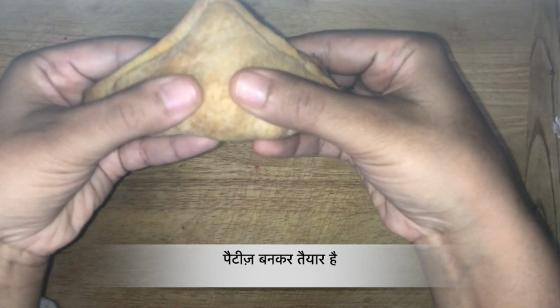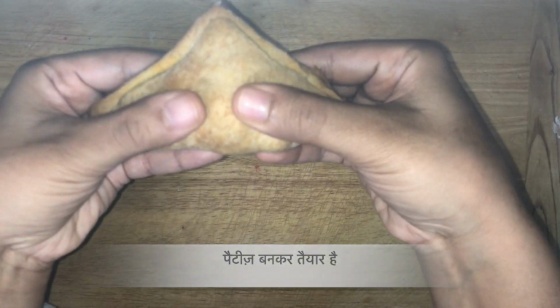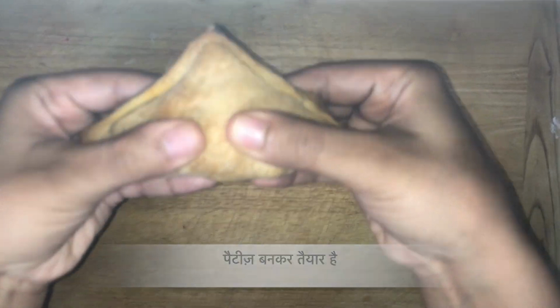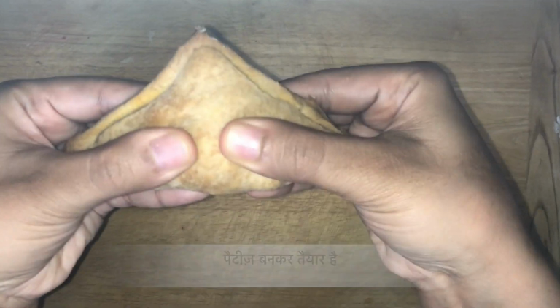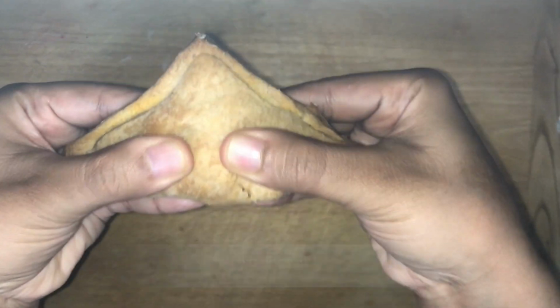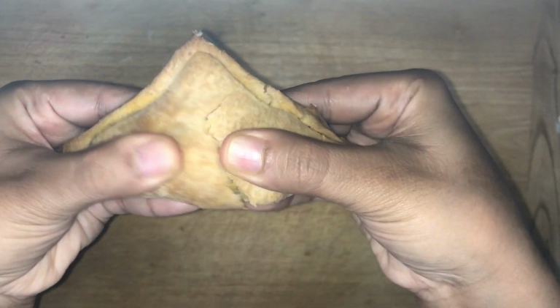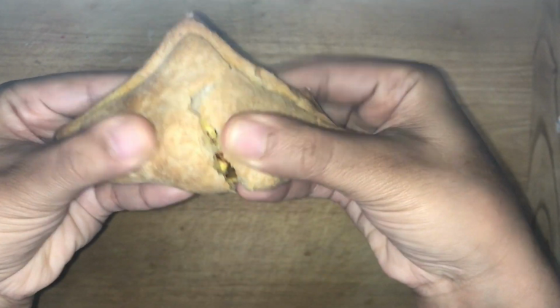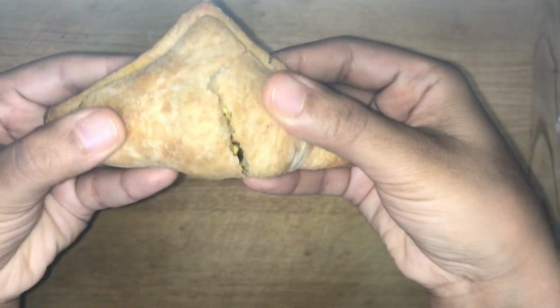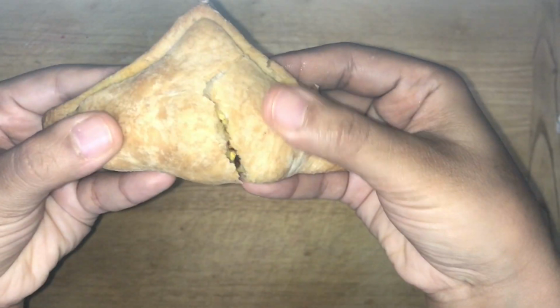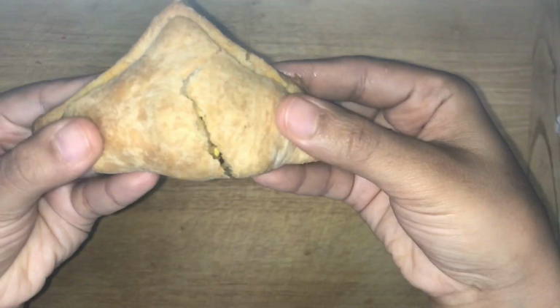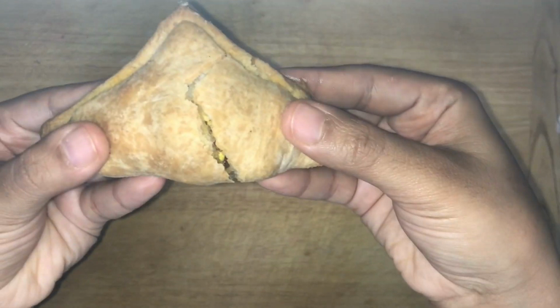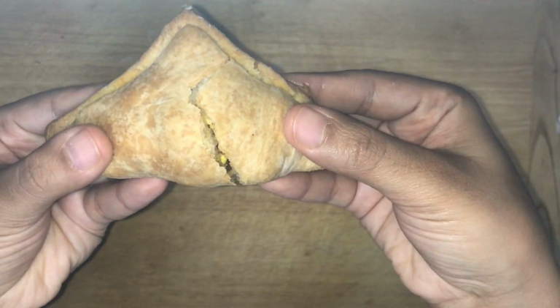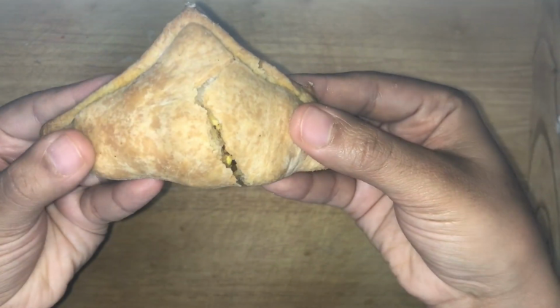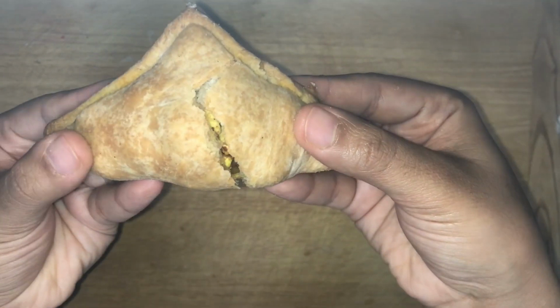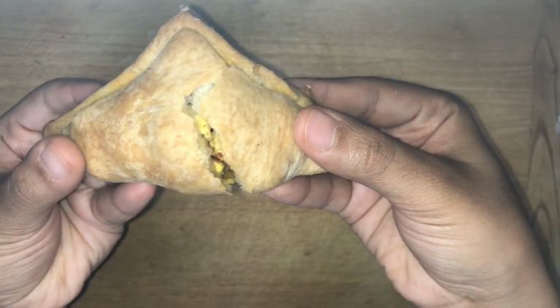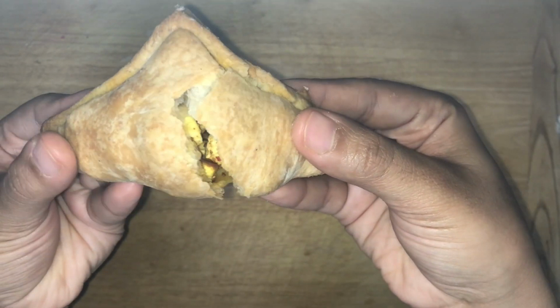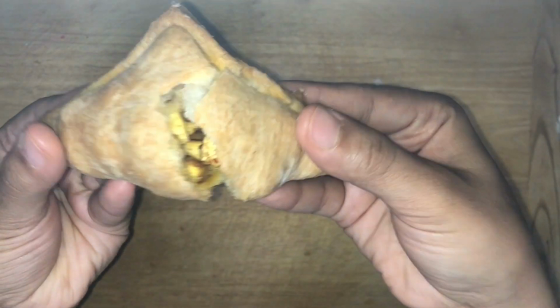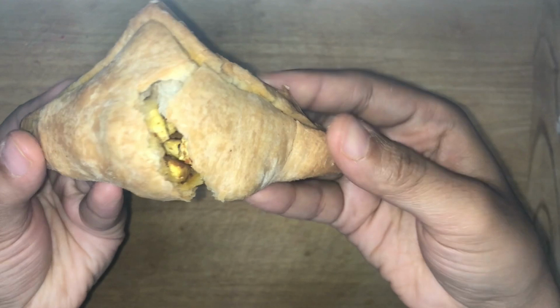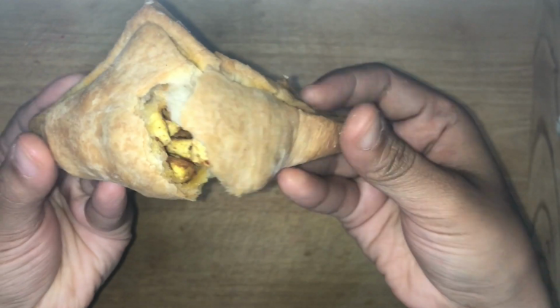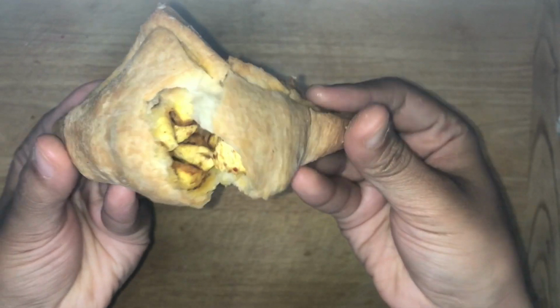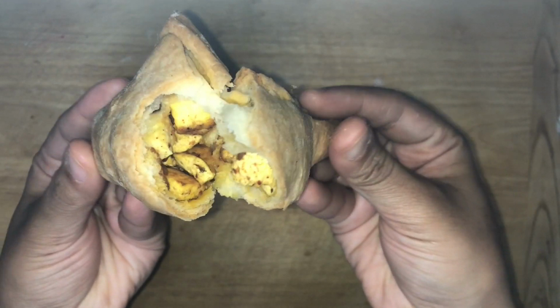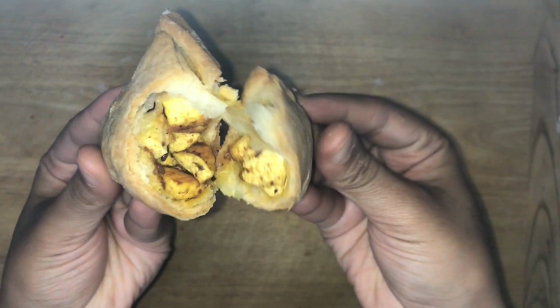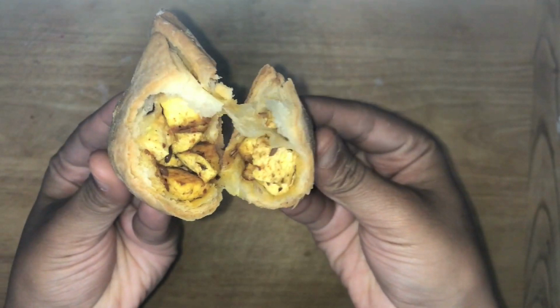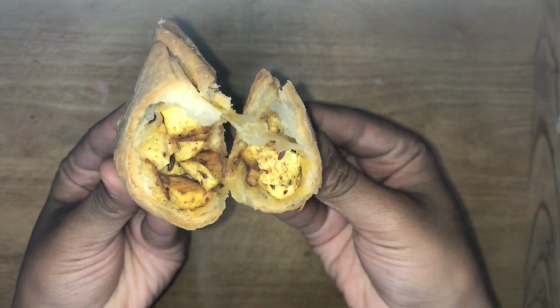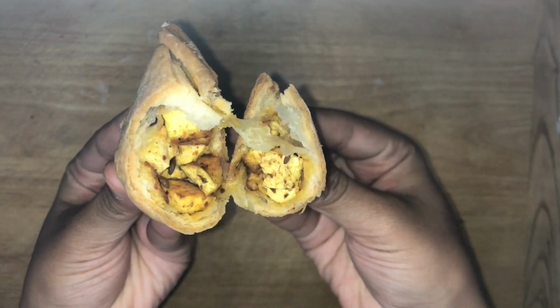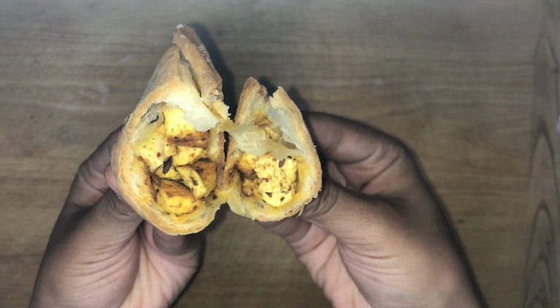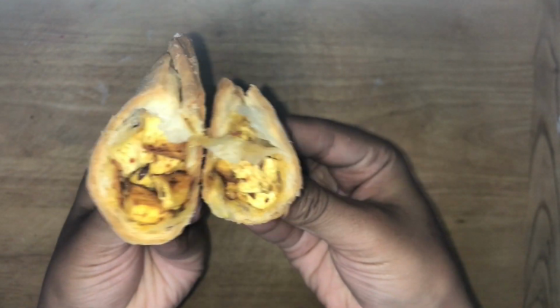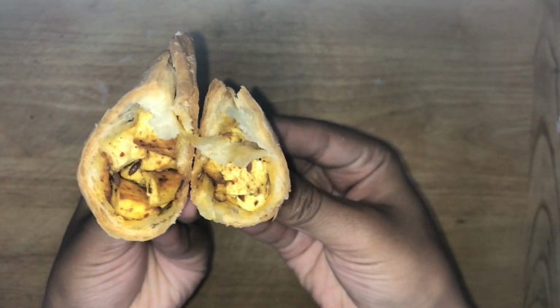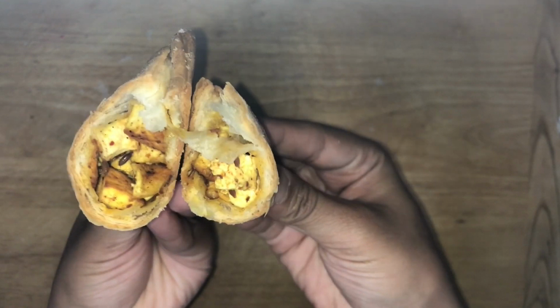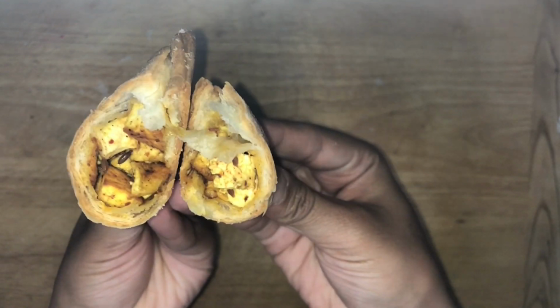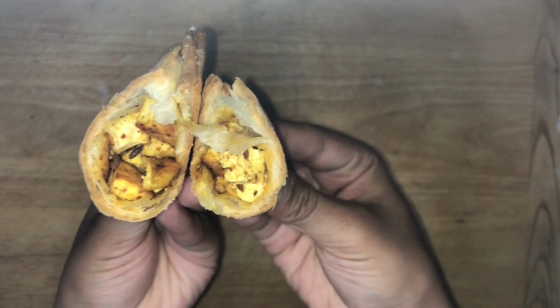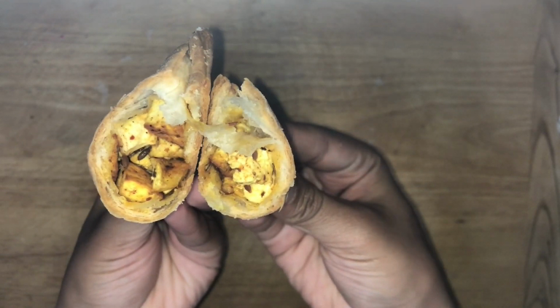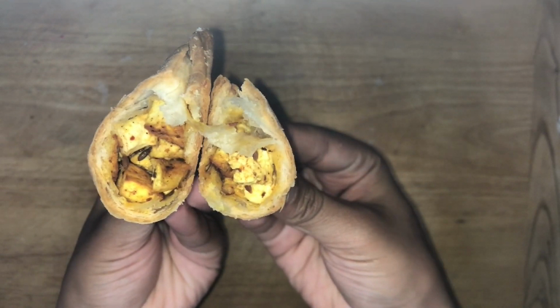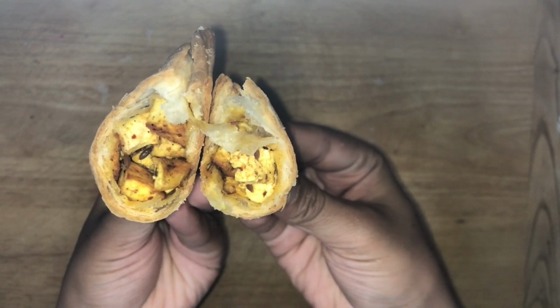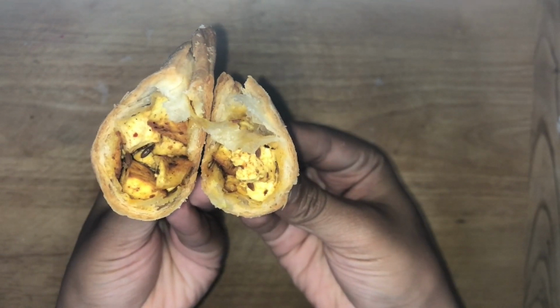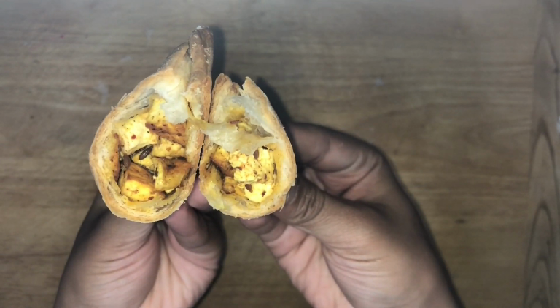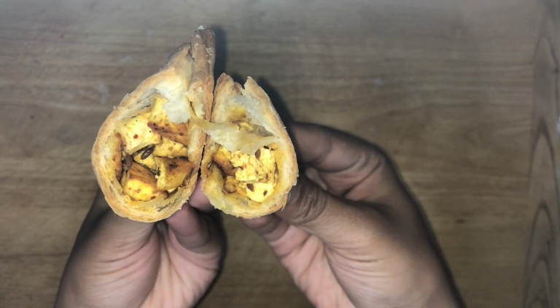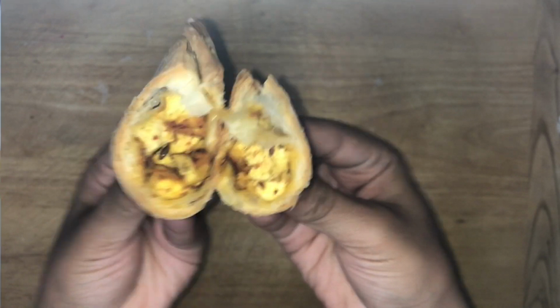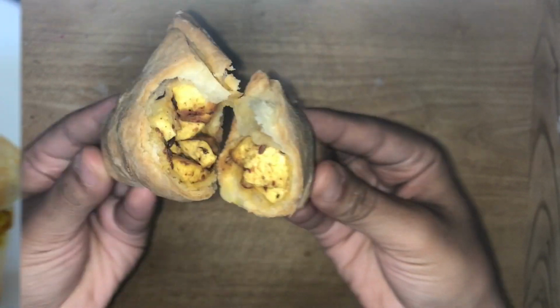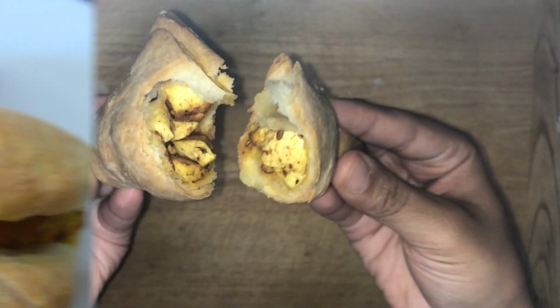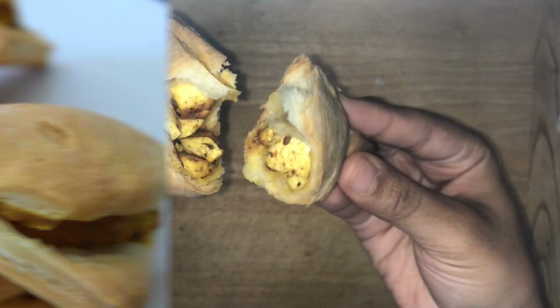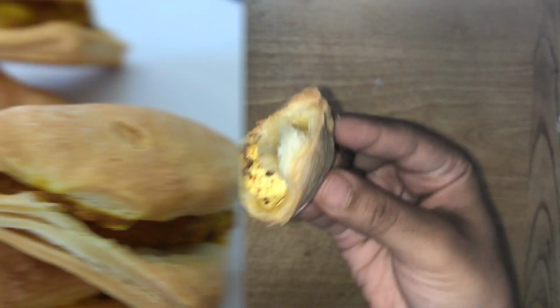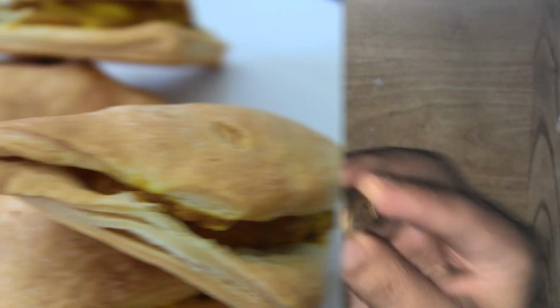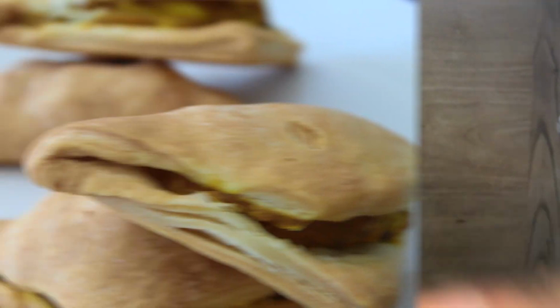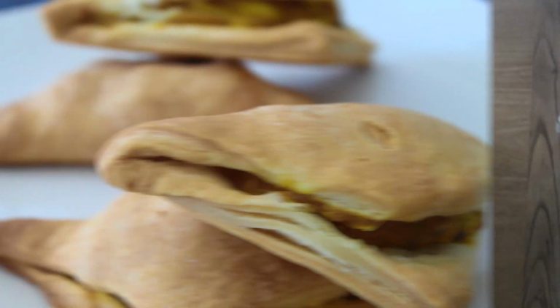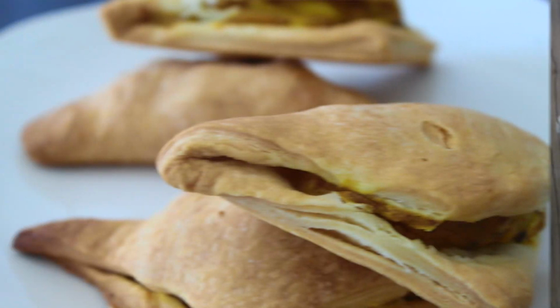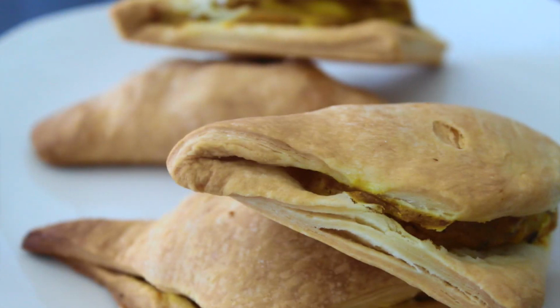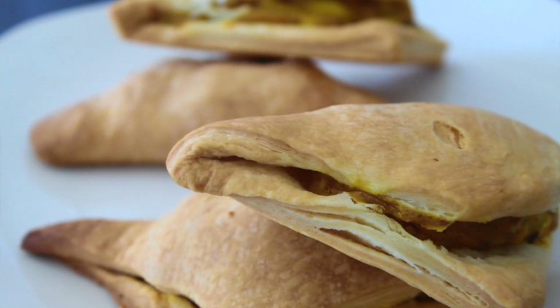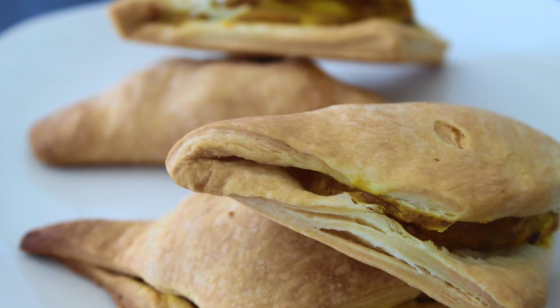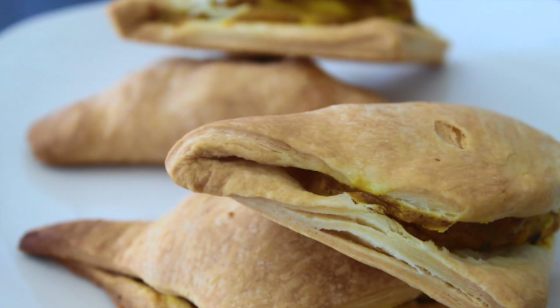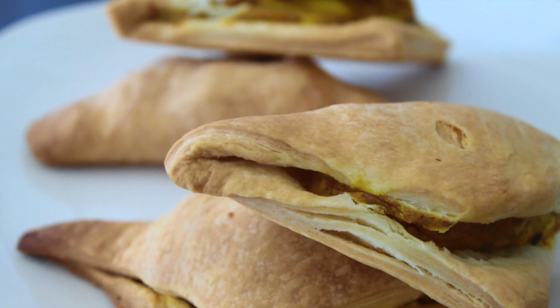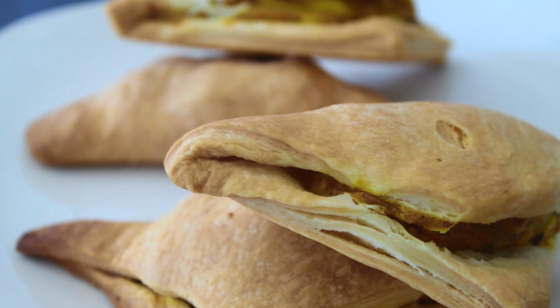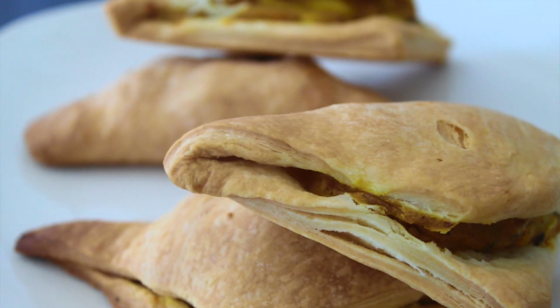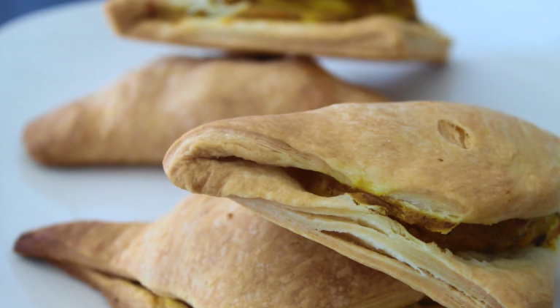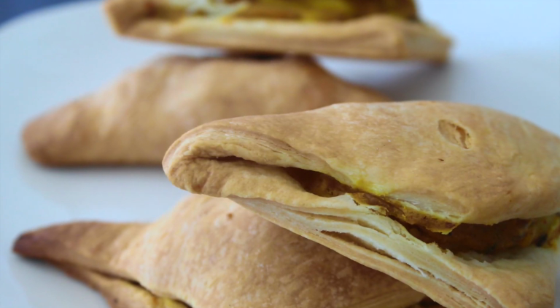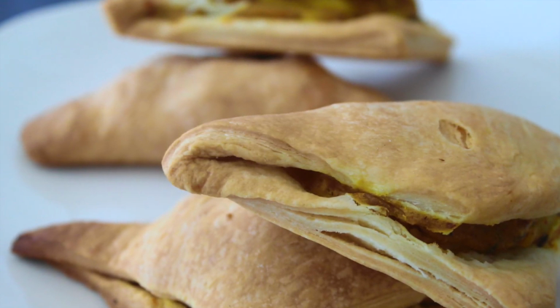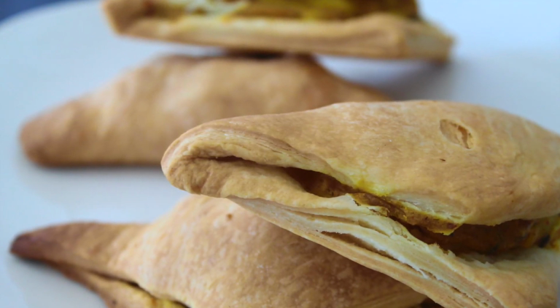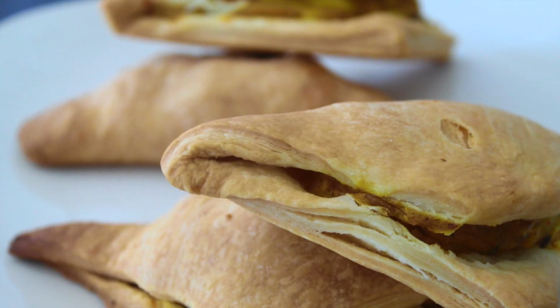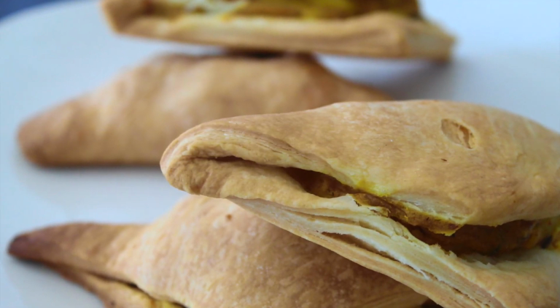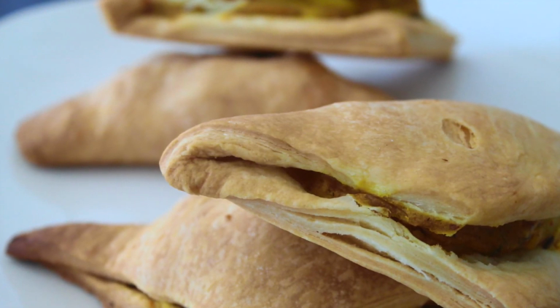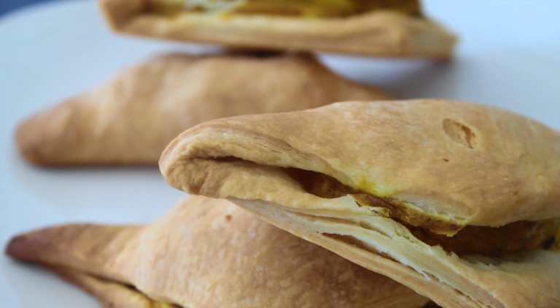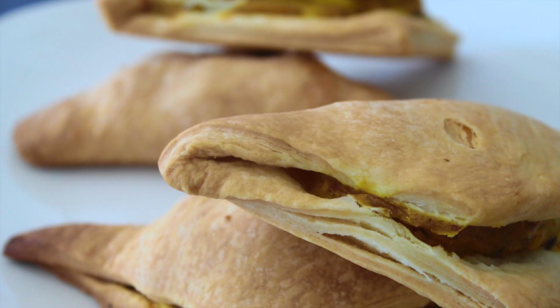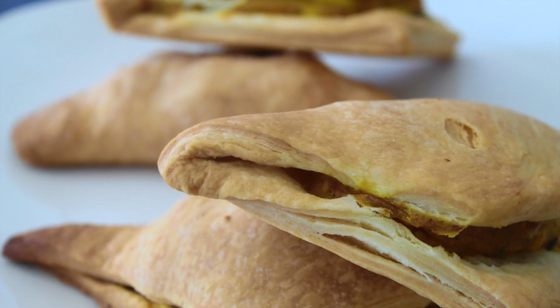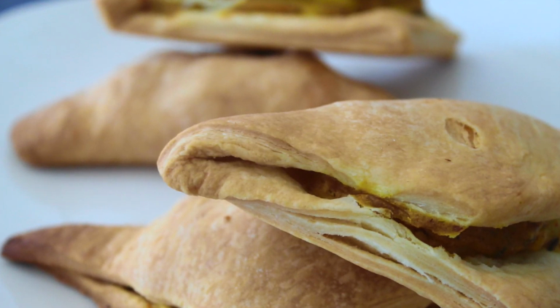Do let me know in the comment section how you like this recipe. If you want me to make some of your favourite recipes, comment below.